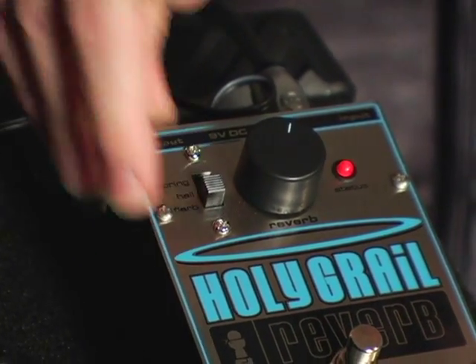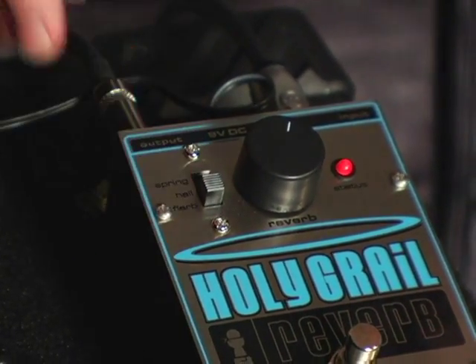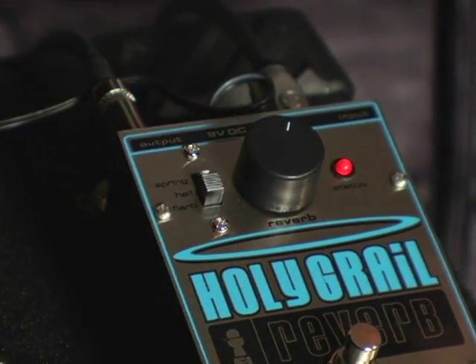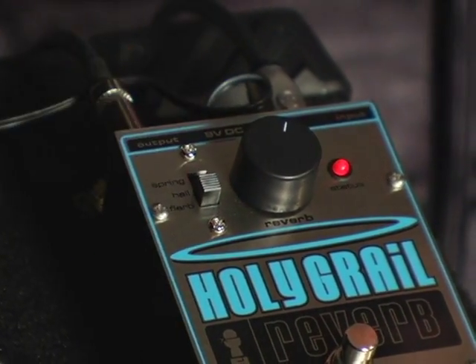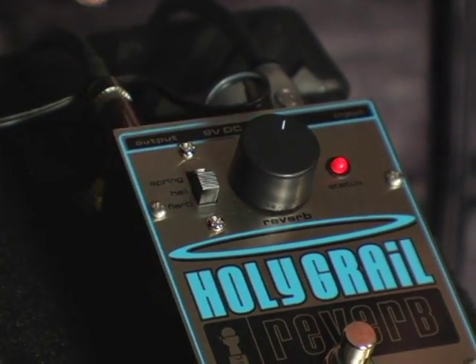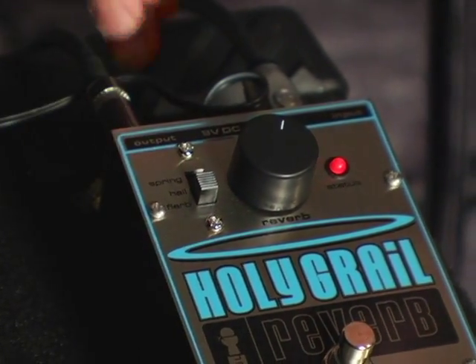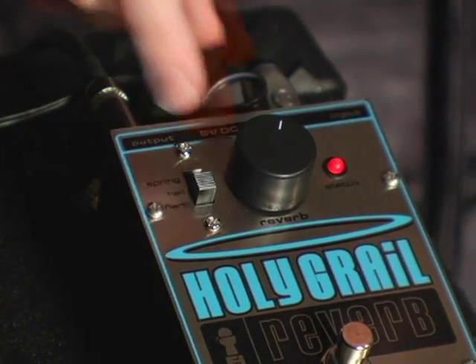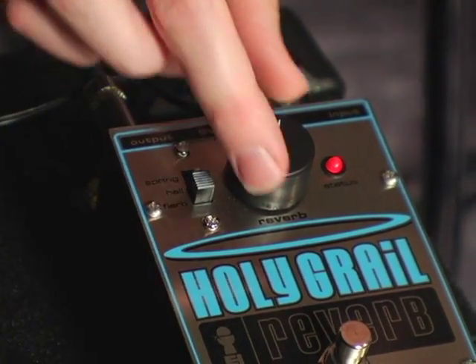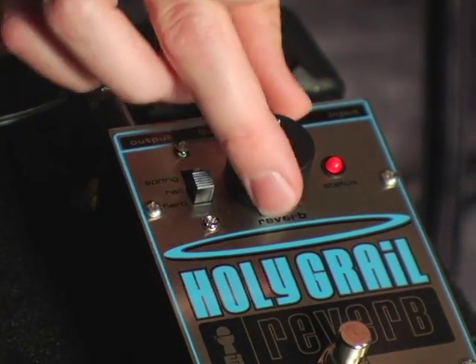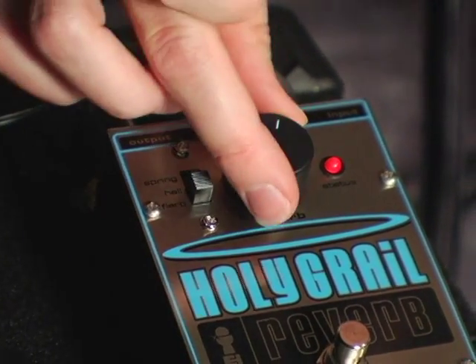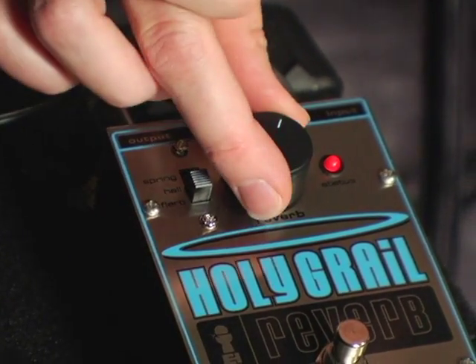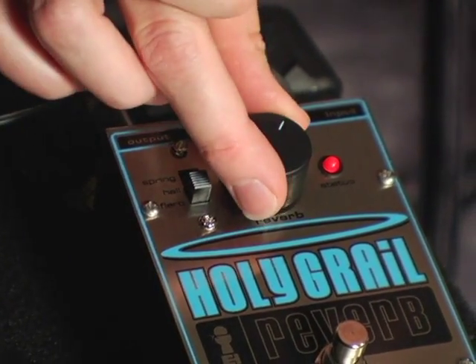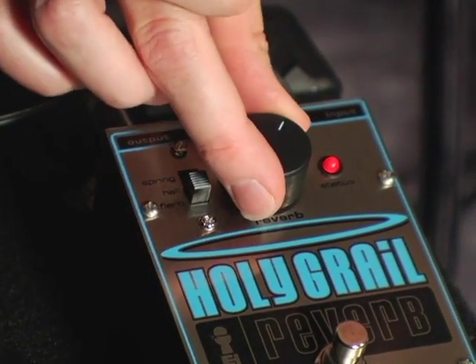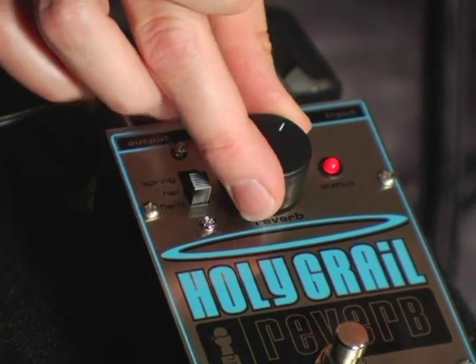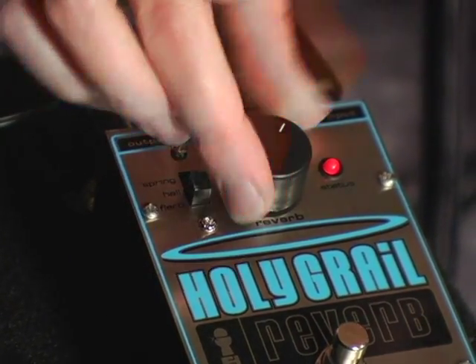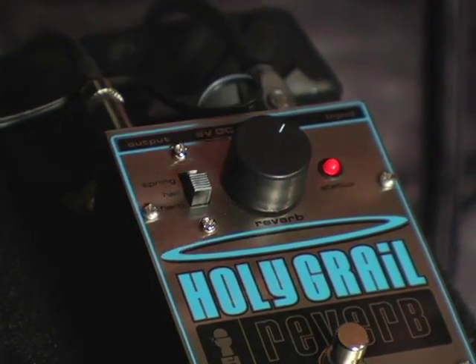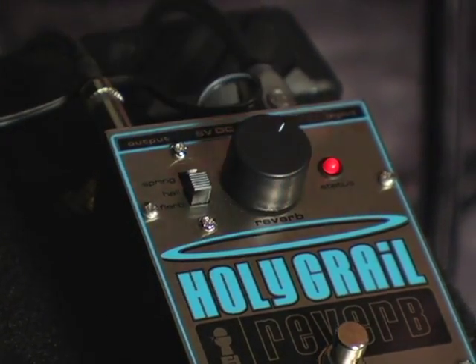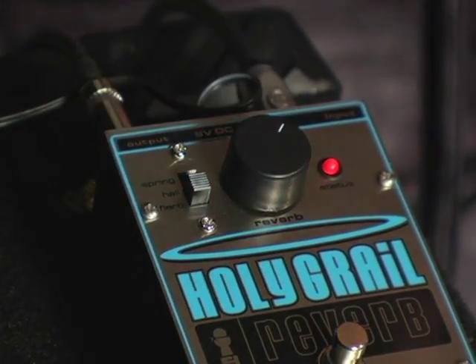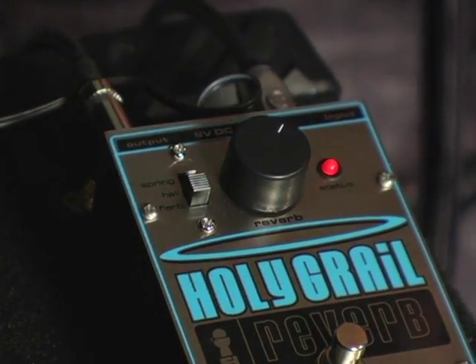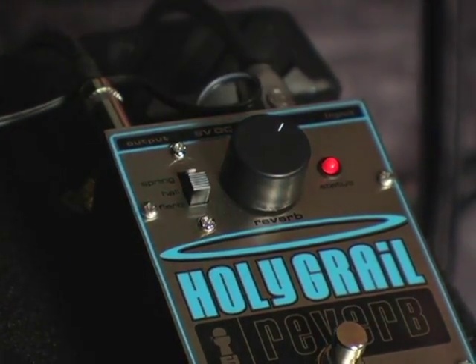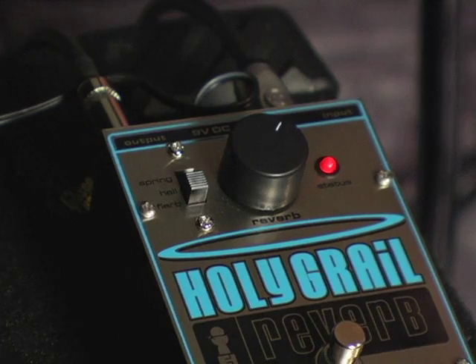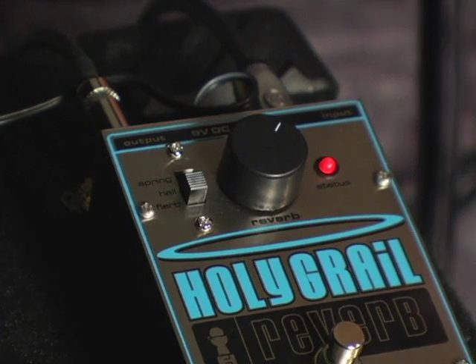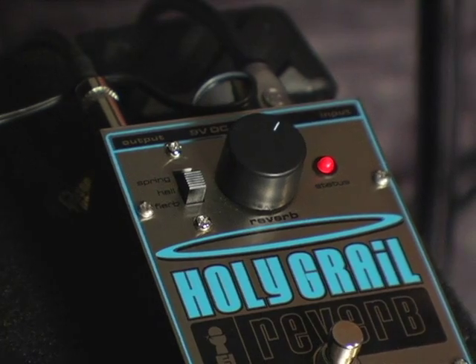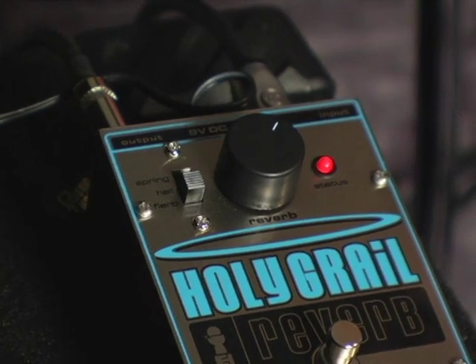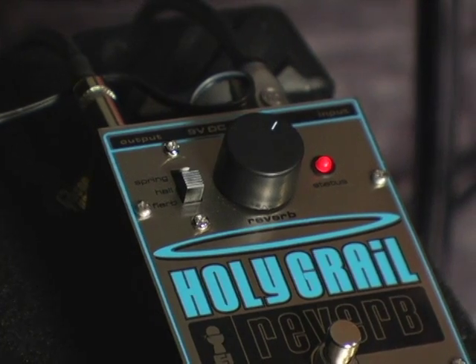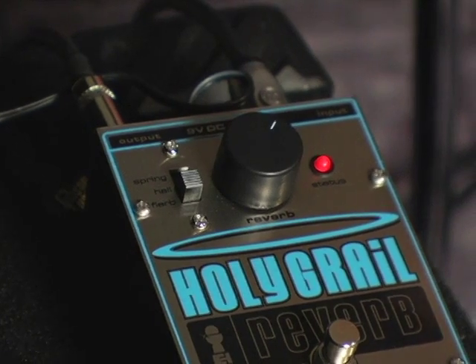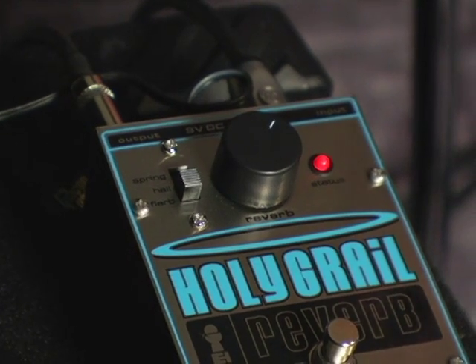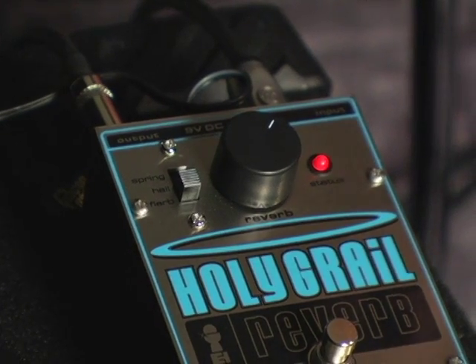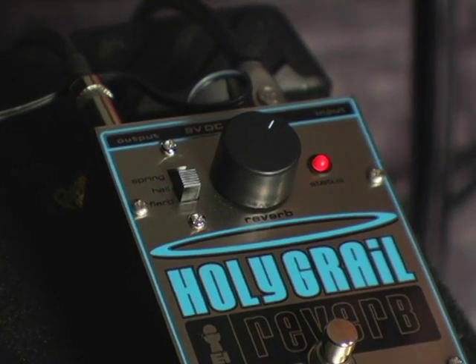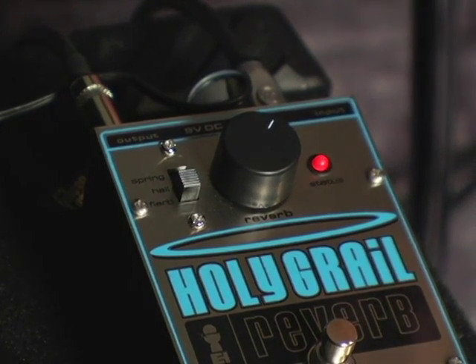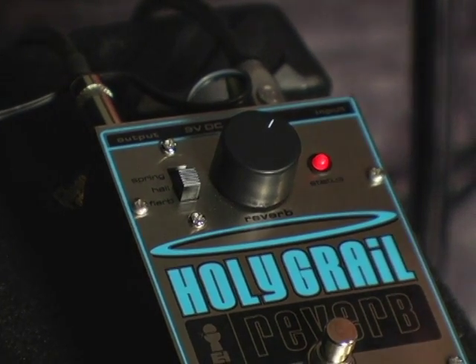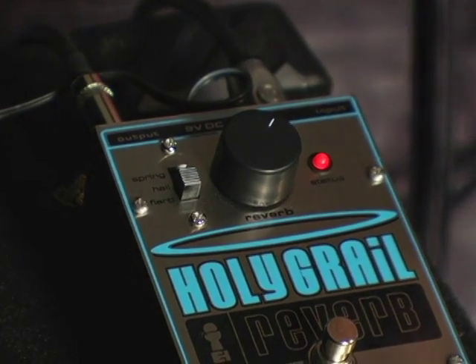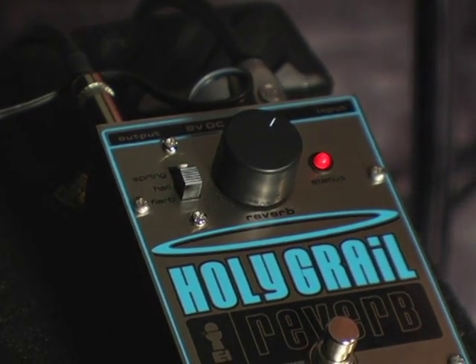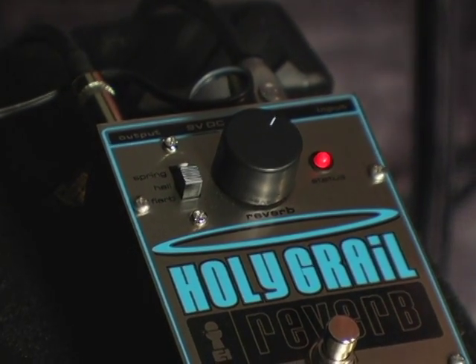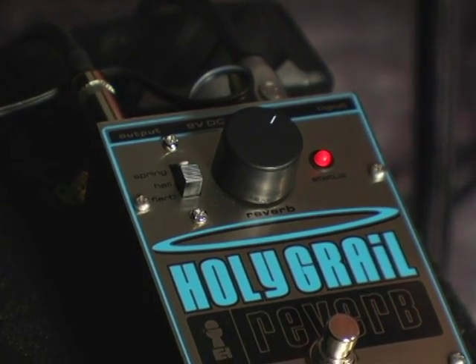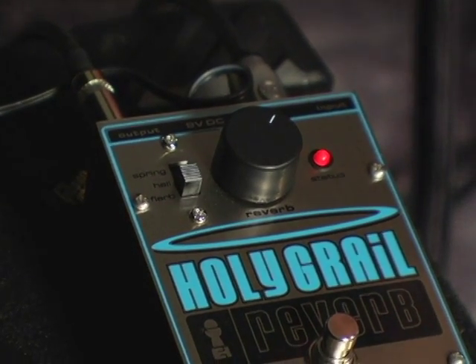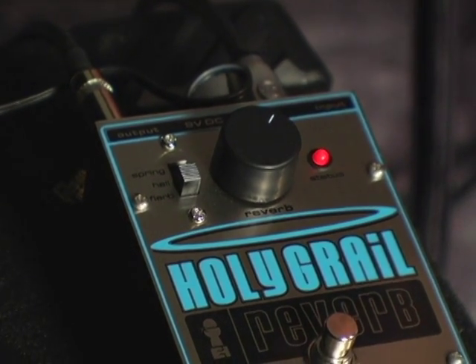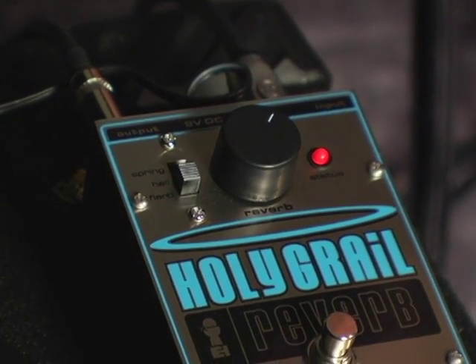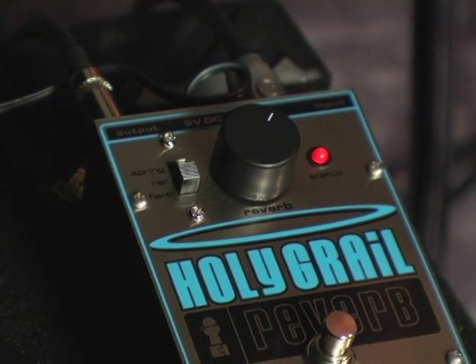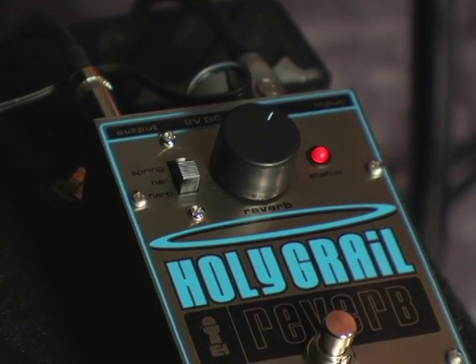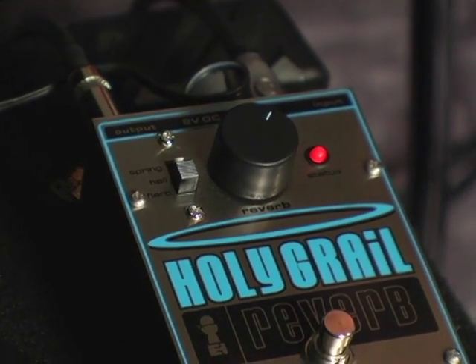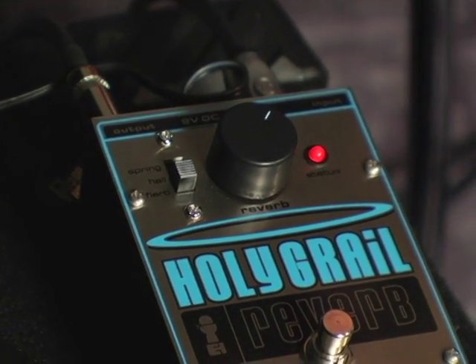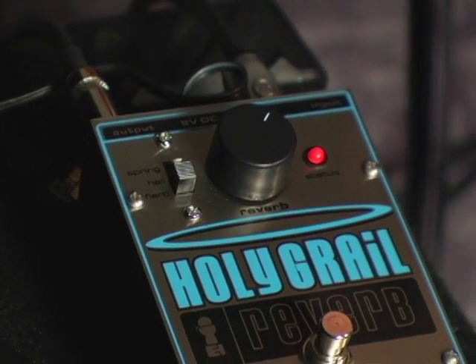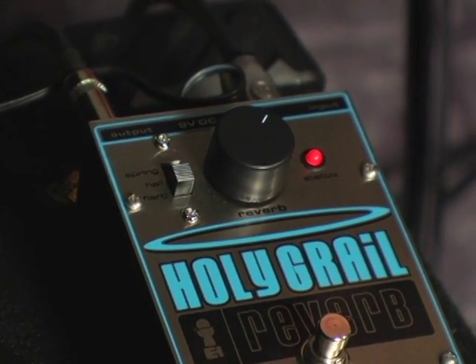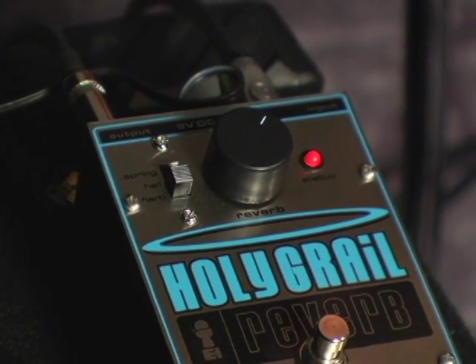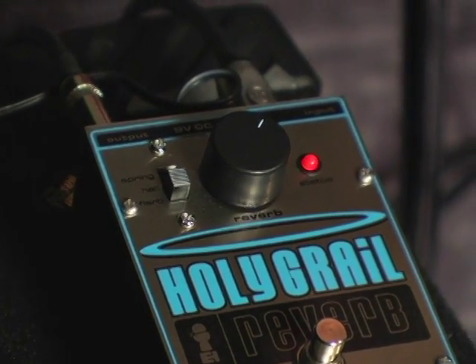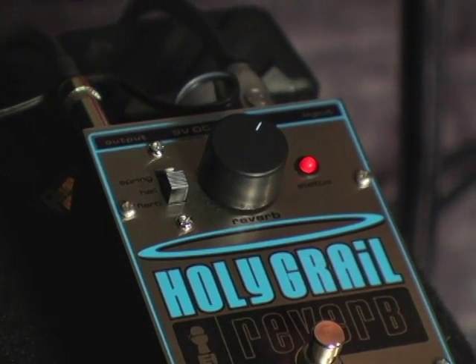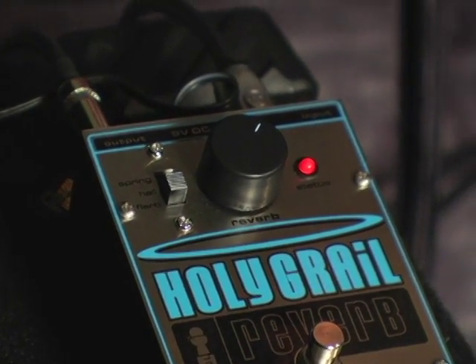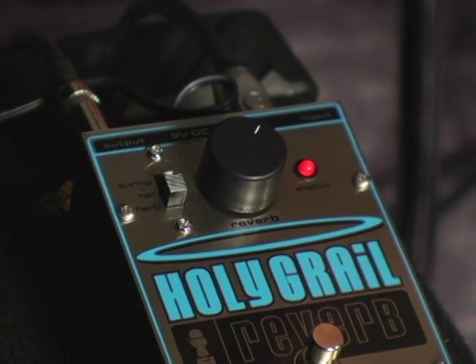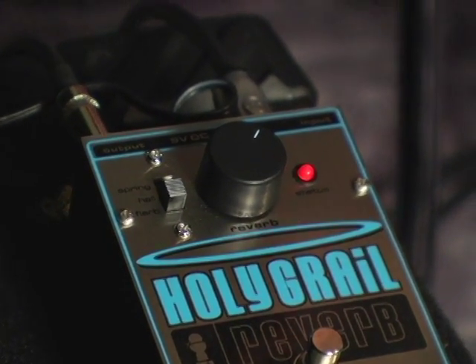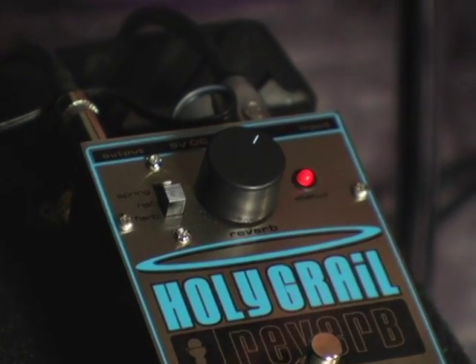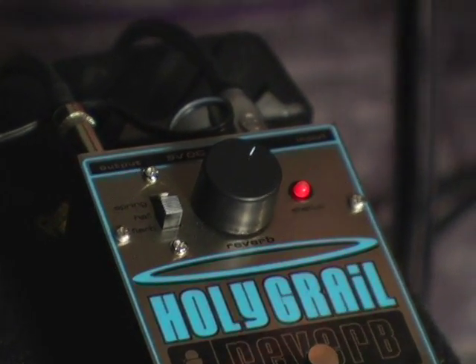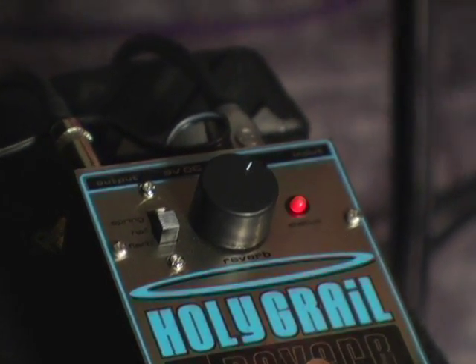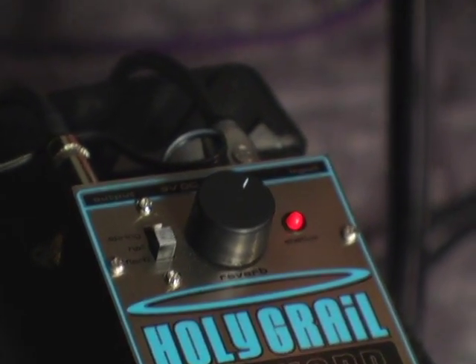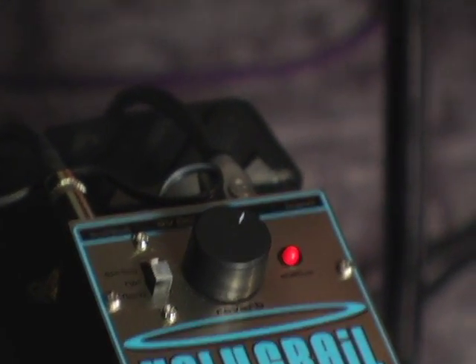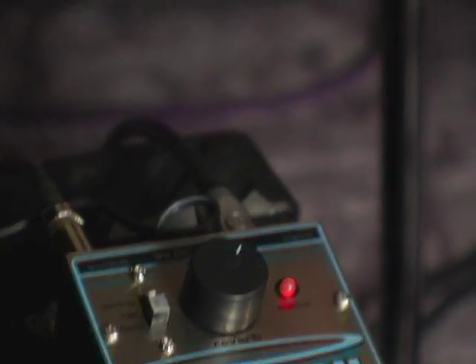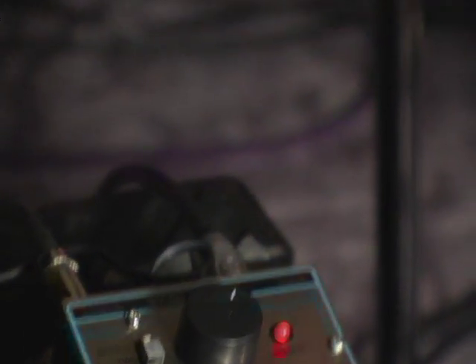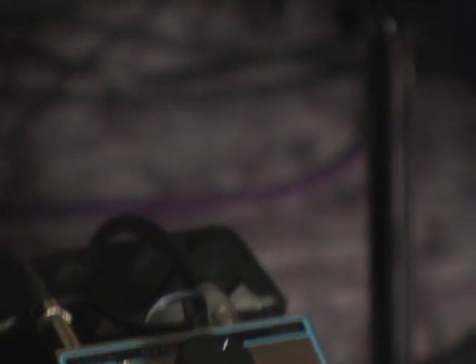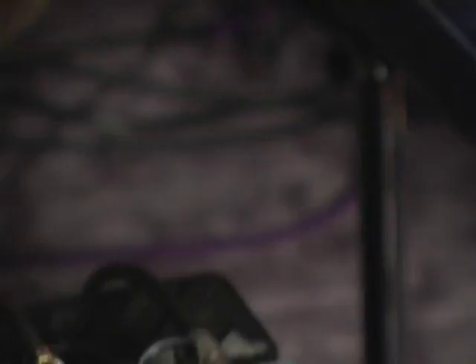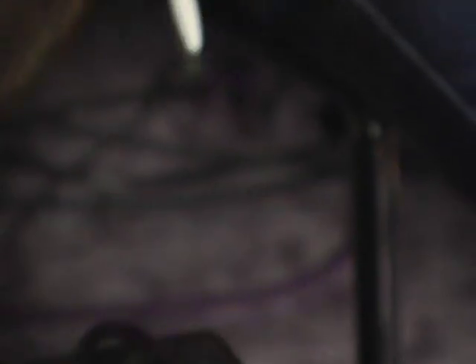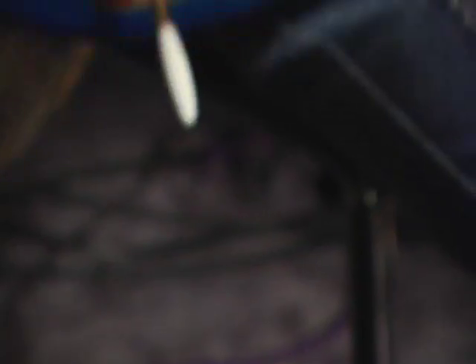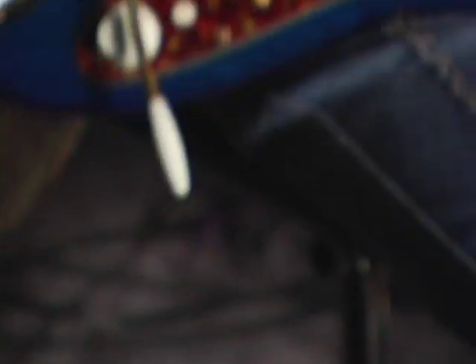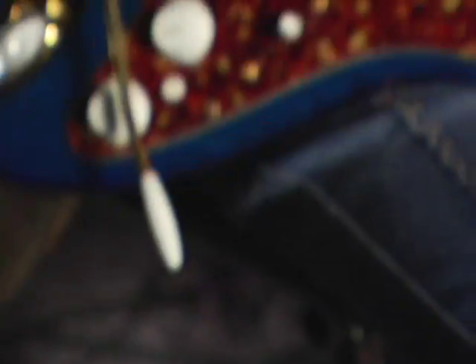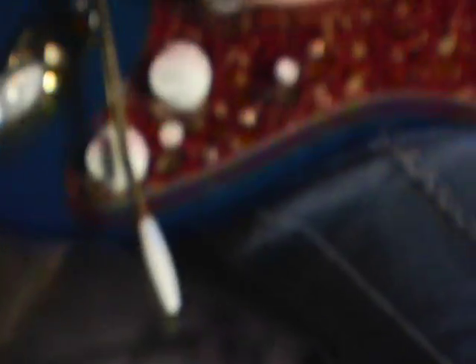And the third setting is flurb, which is the flanger with the reverb — a really cool, unique preset that you won't find on any other pedal.